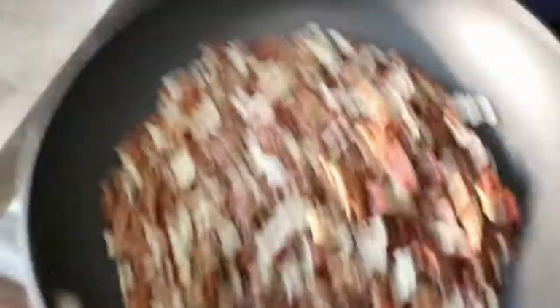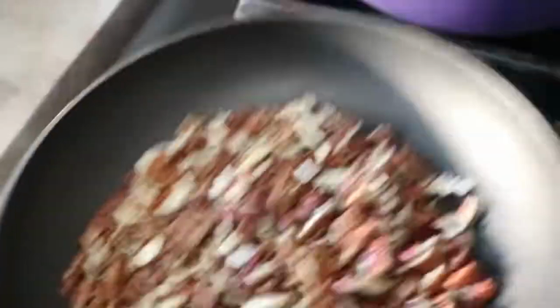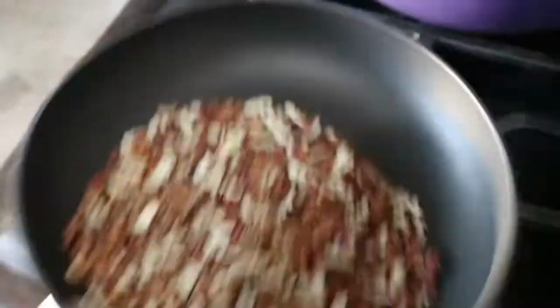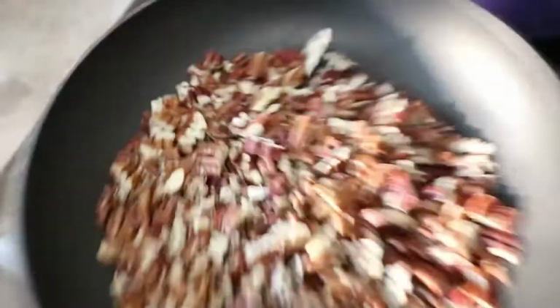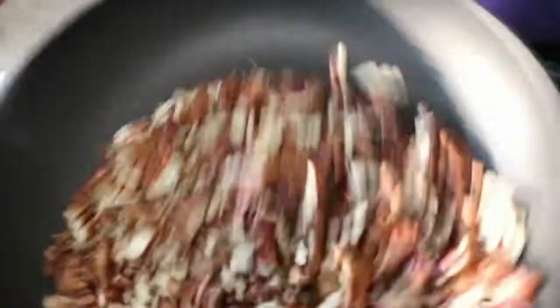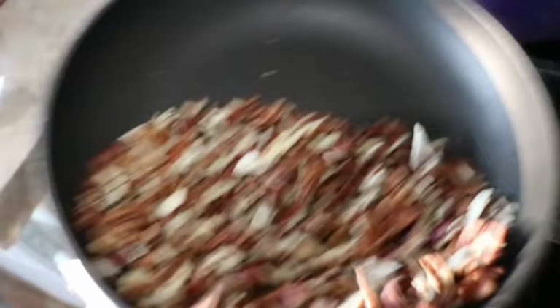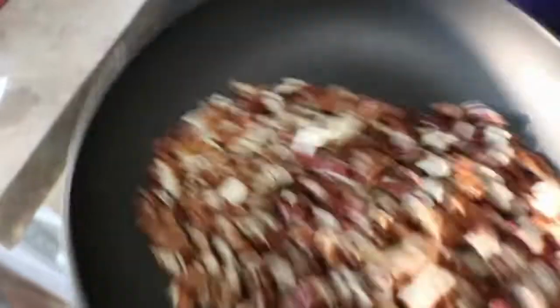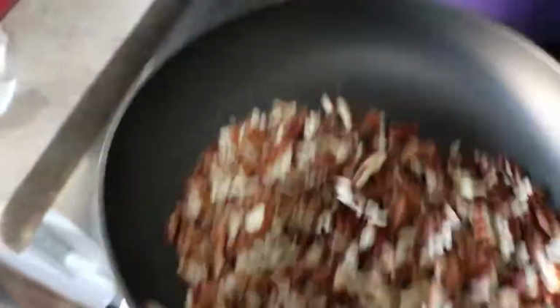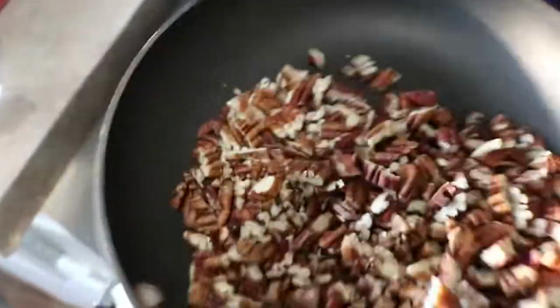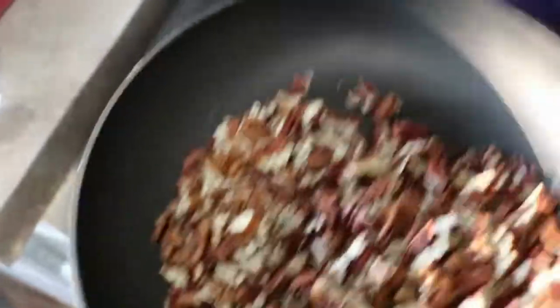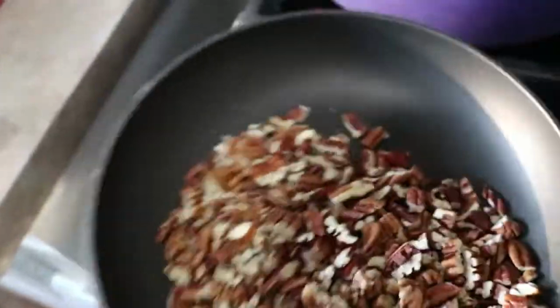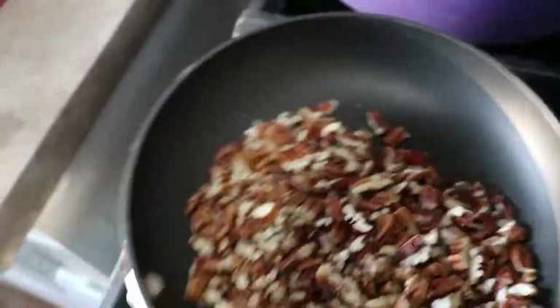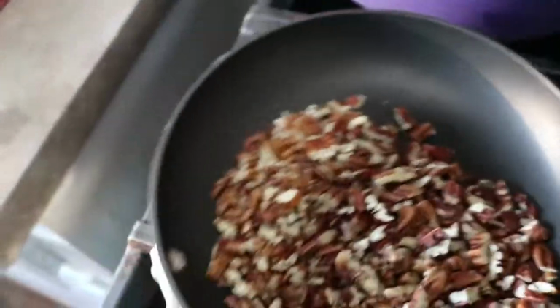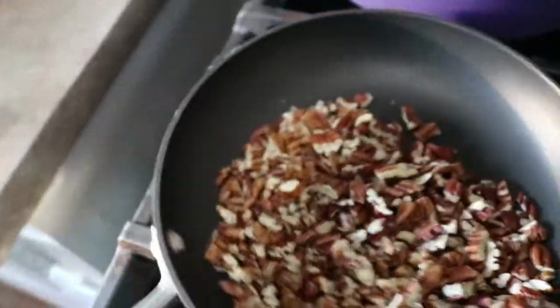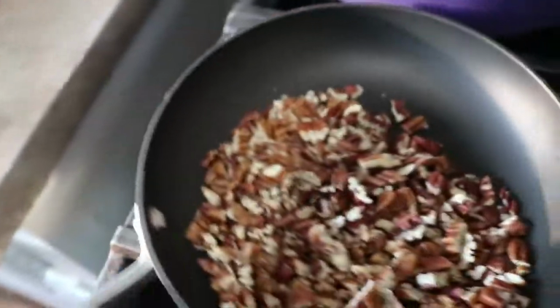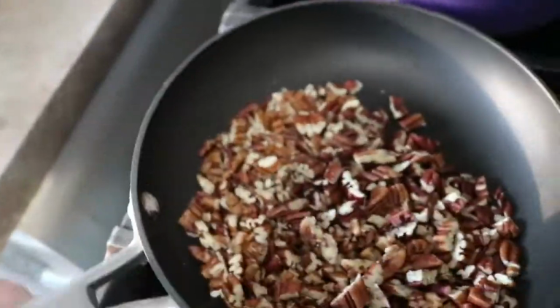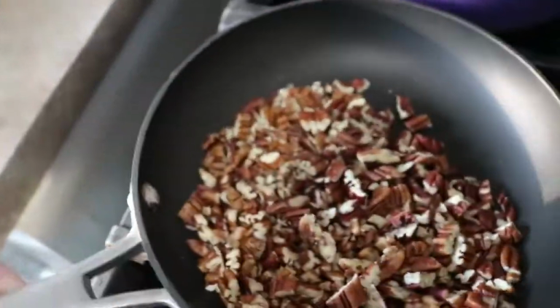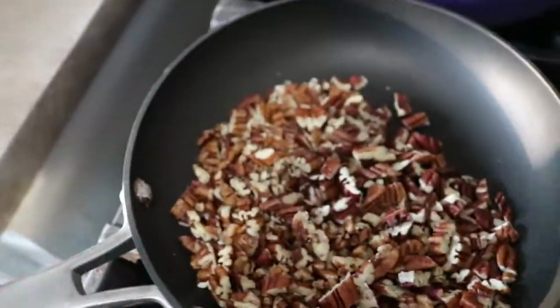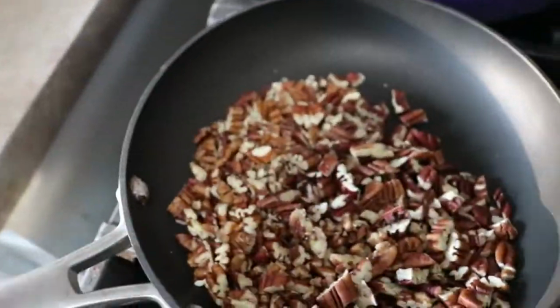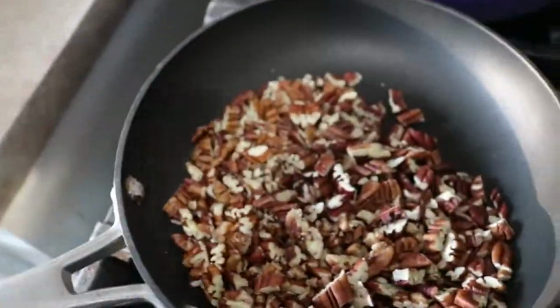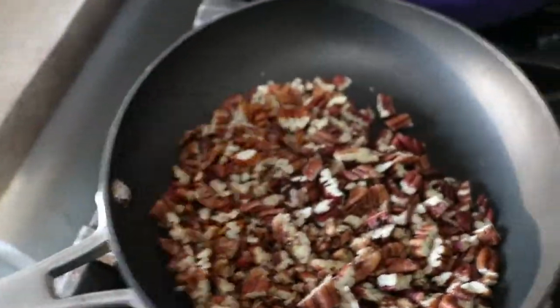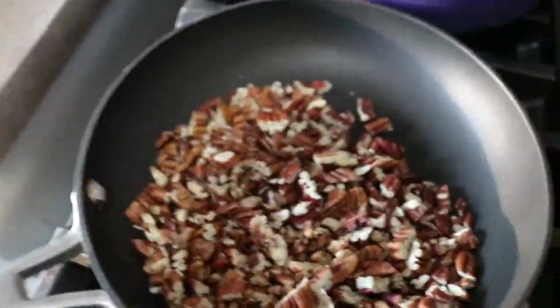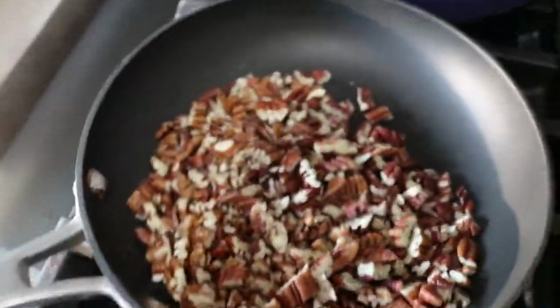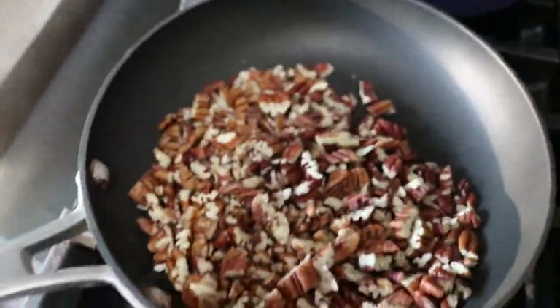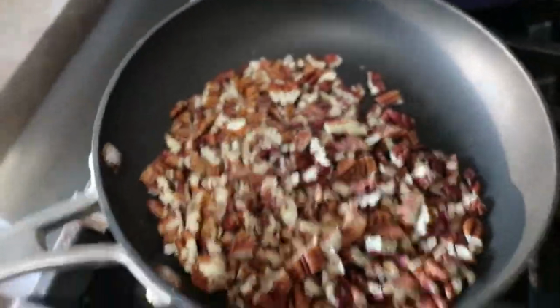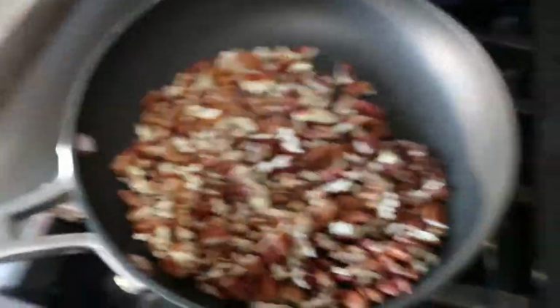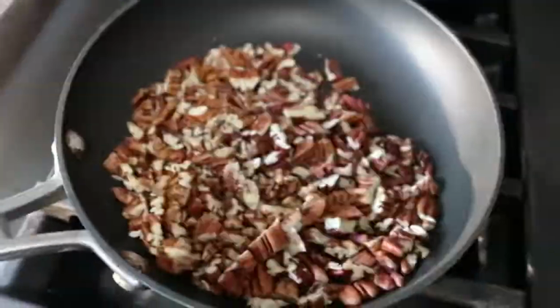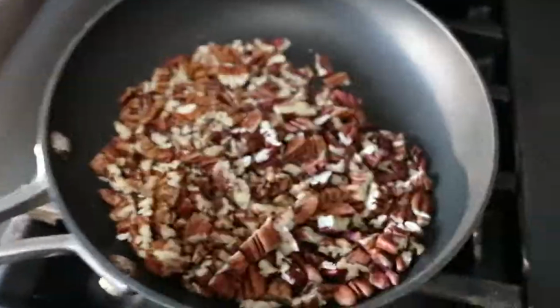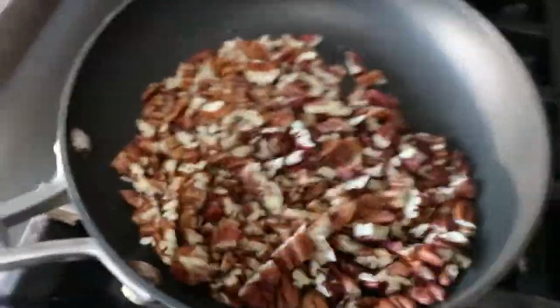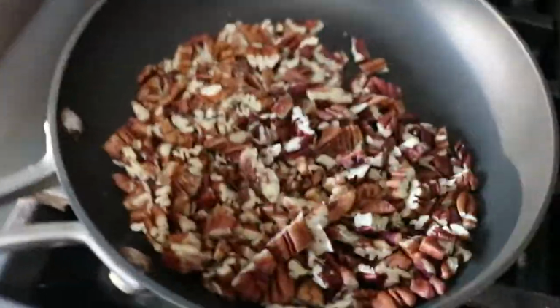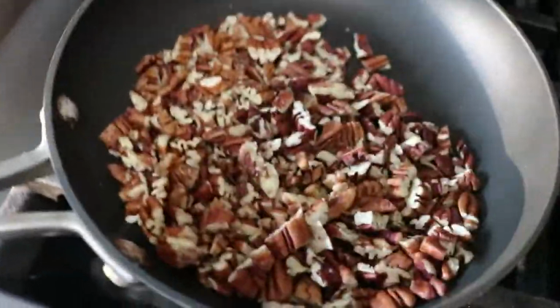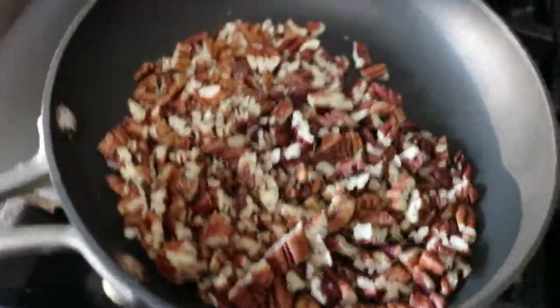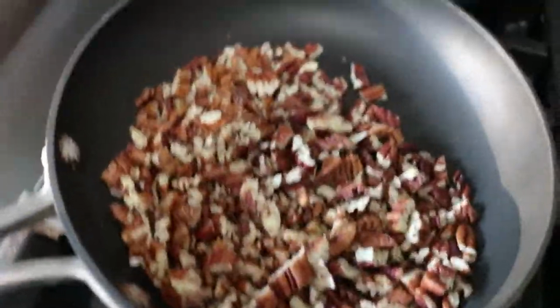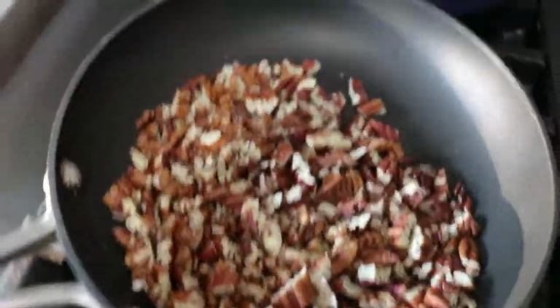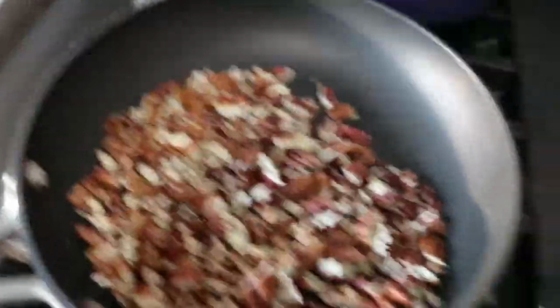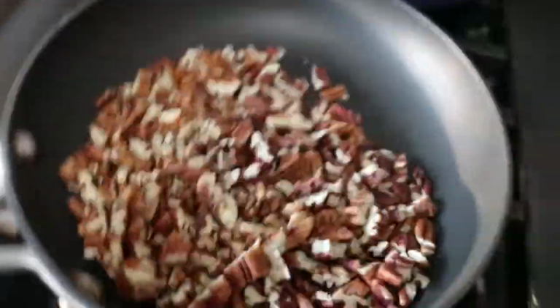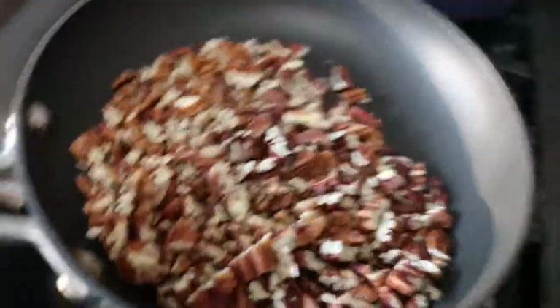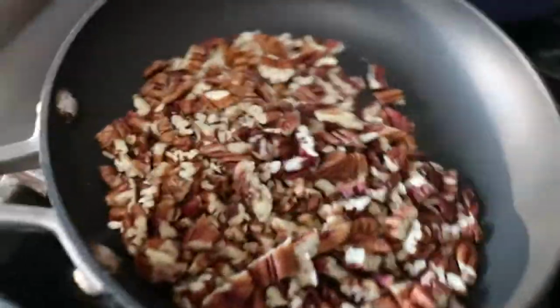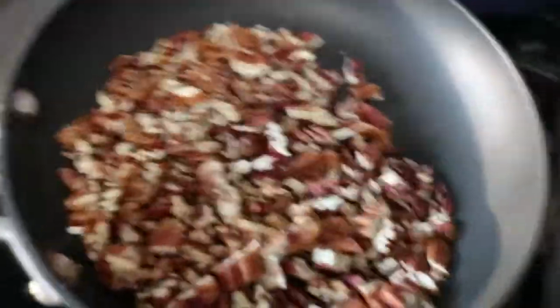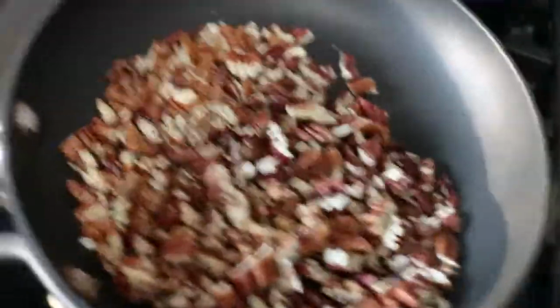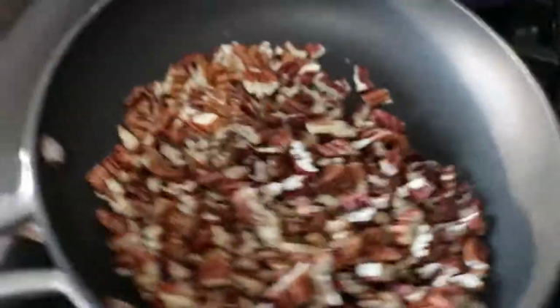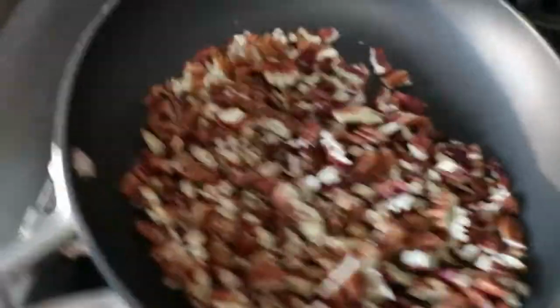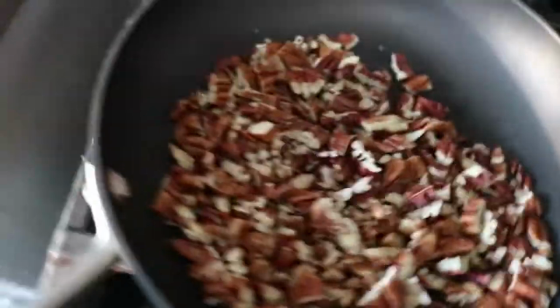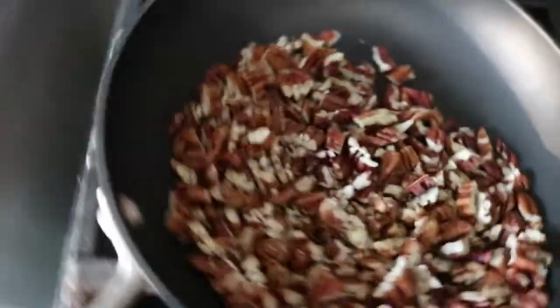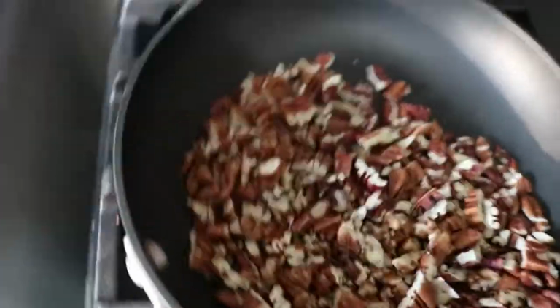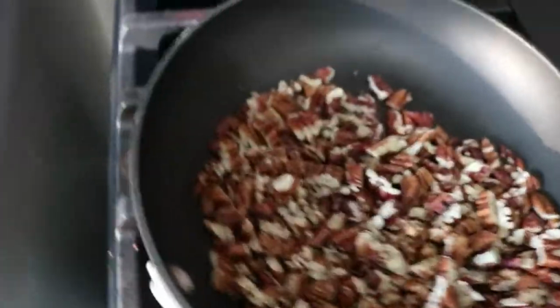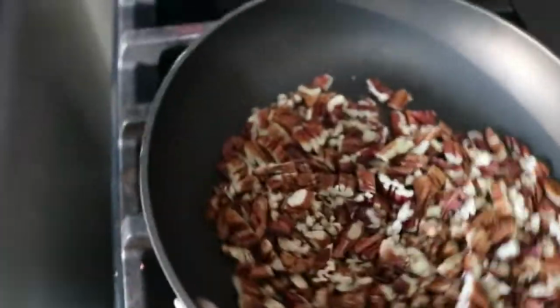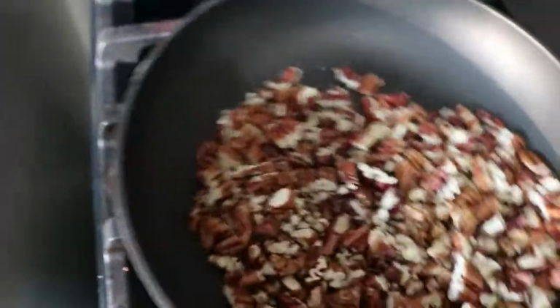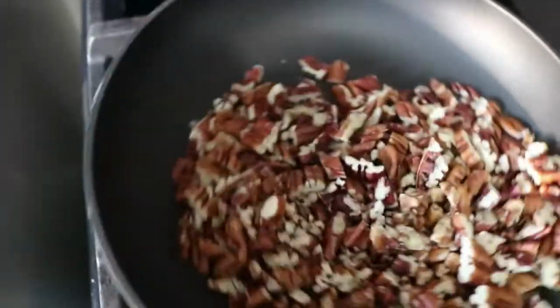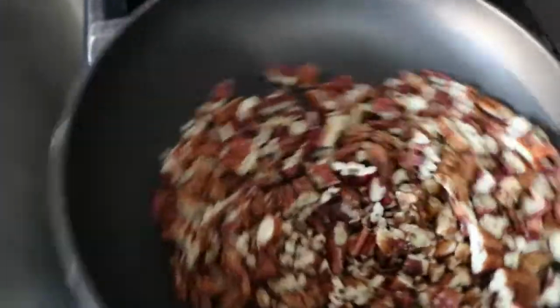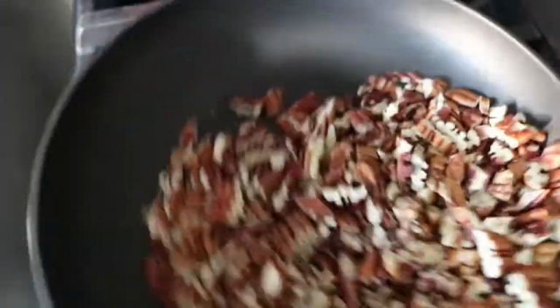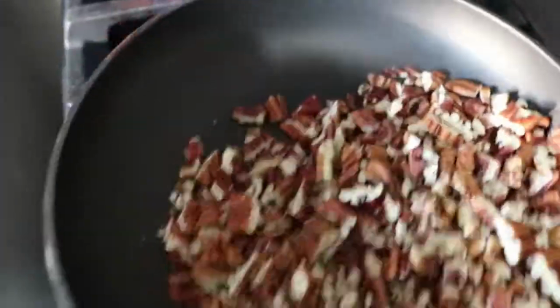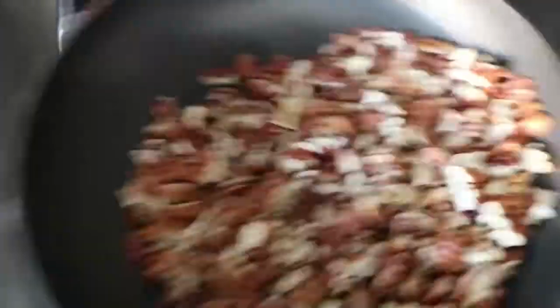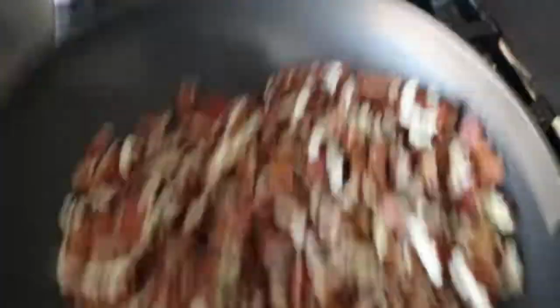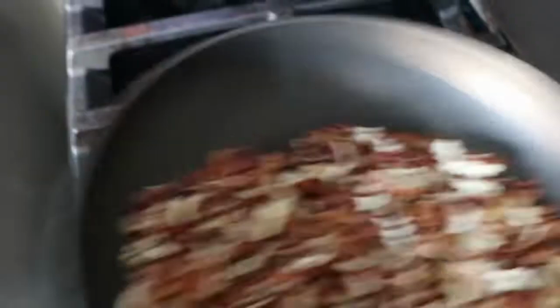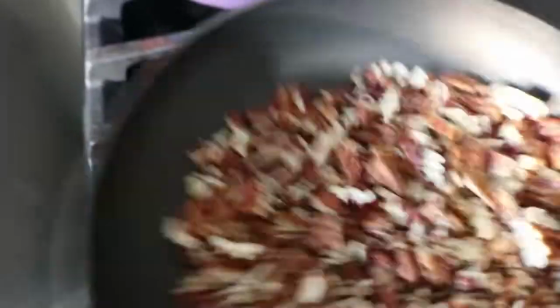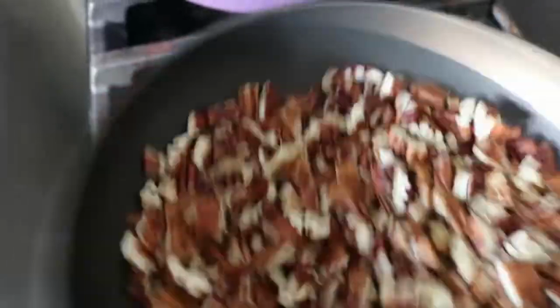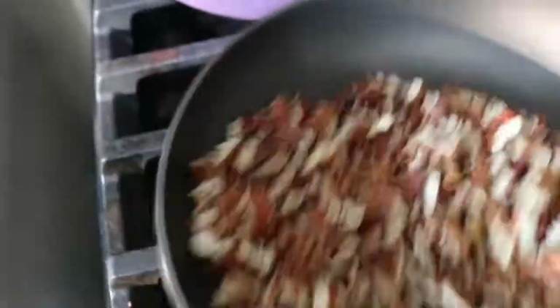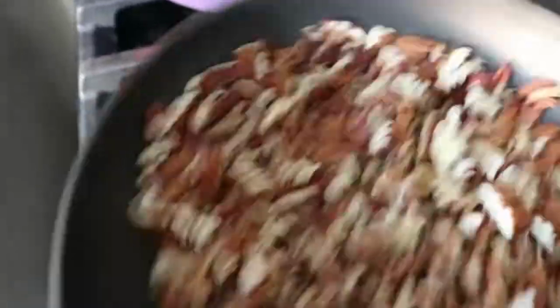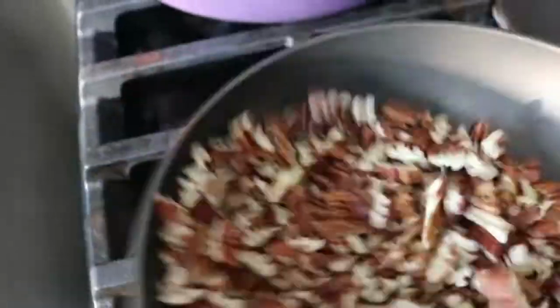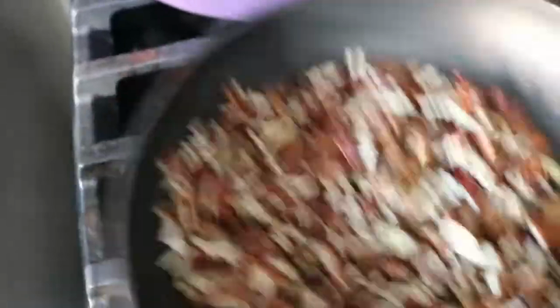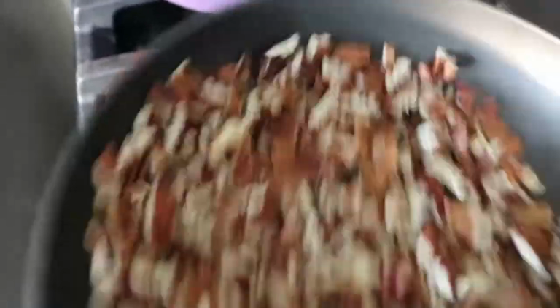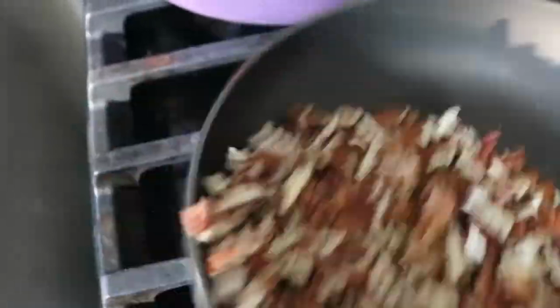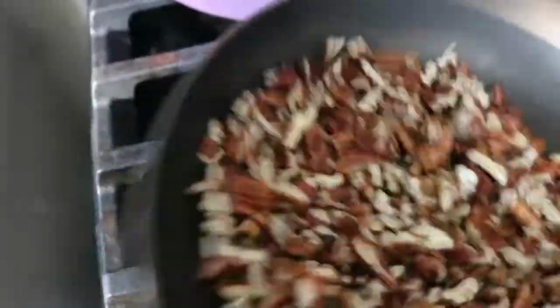Now, the other thing is you don't want to walk away. These will burn pretty quickly. I burned some yesterday, so I know.